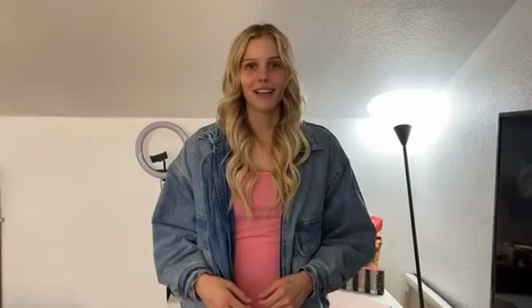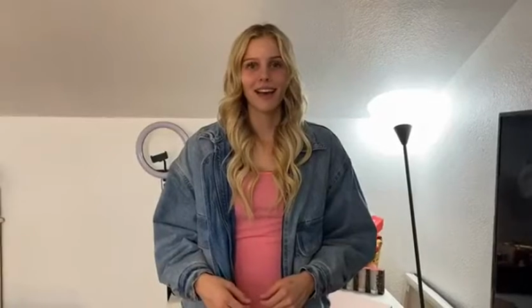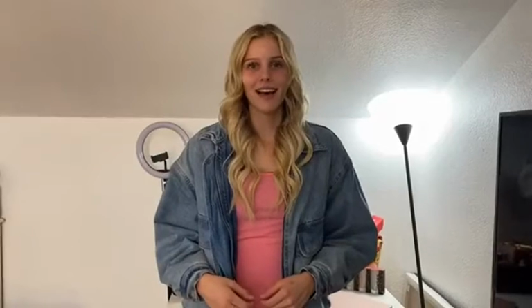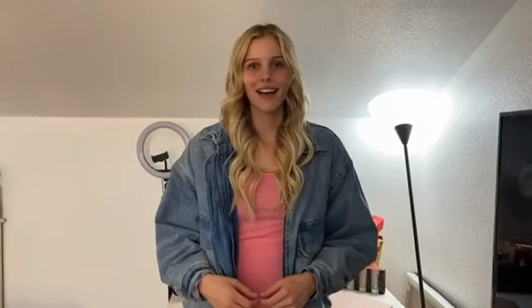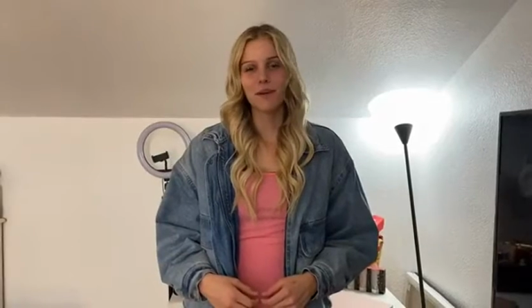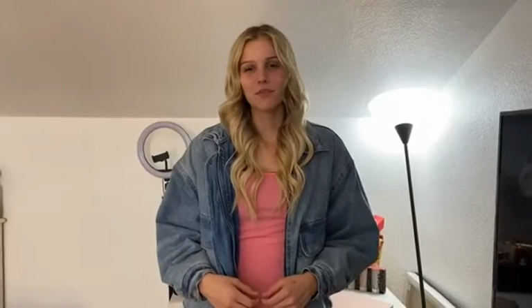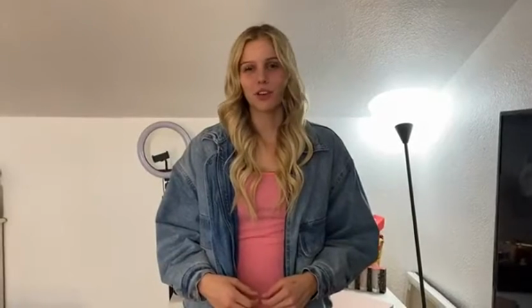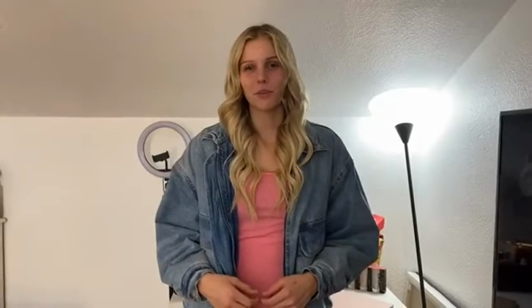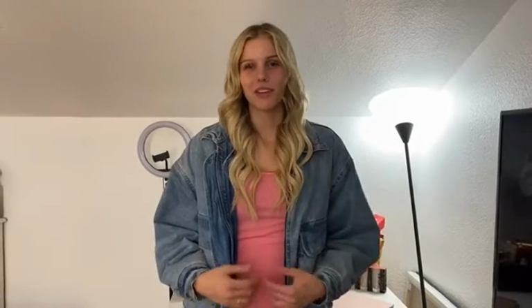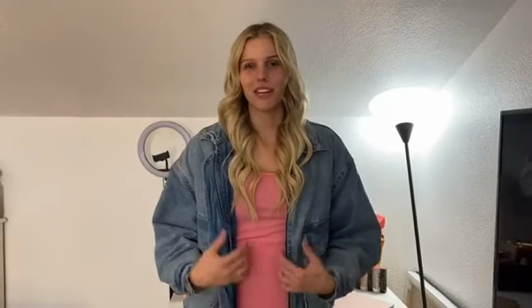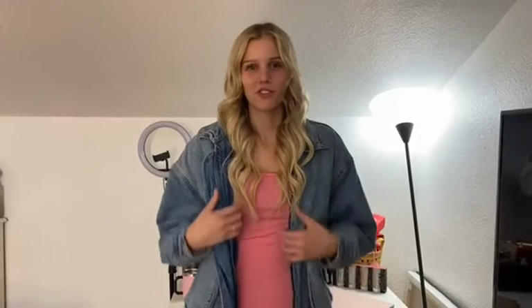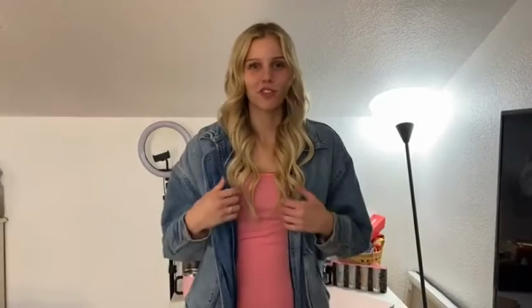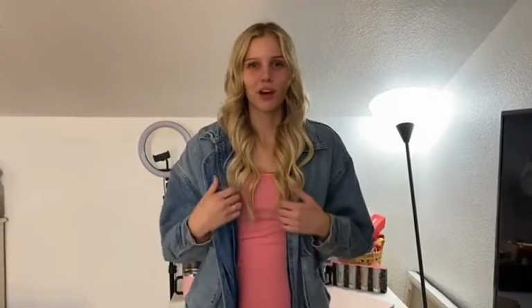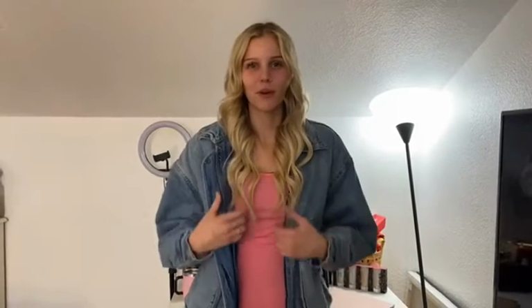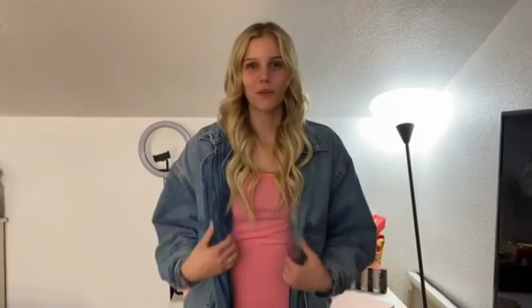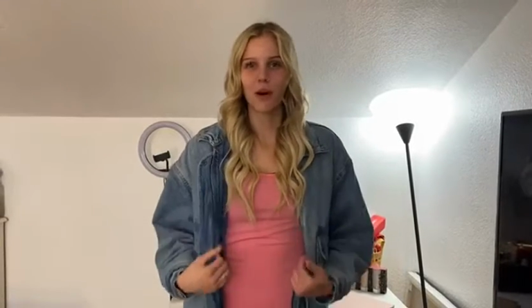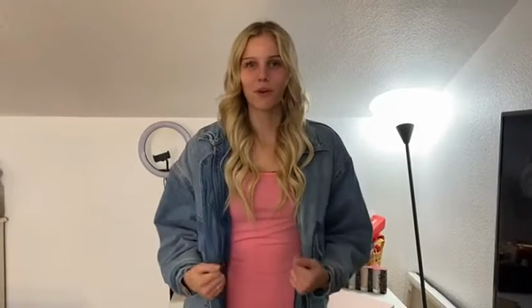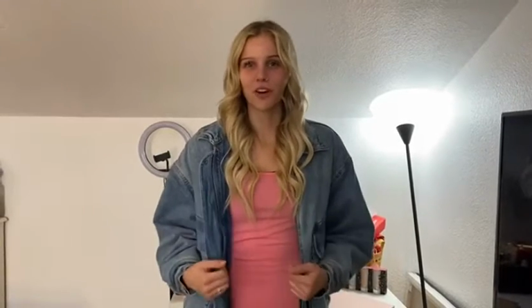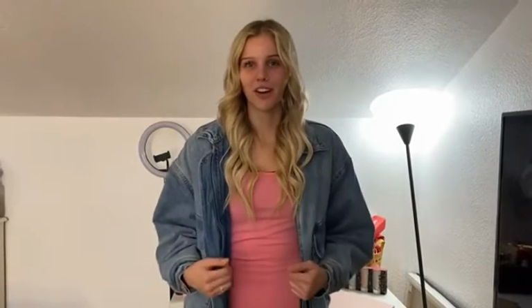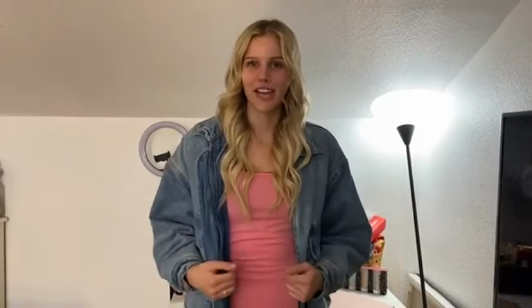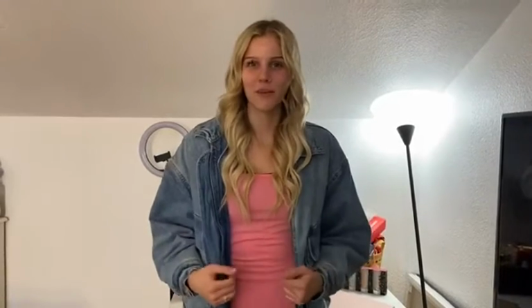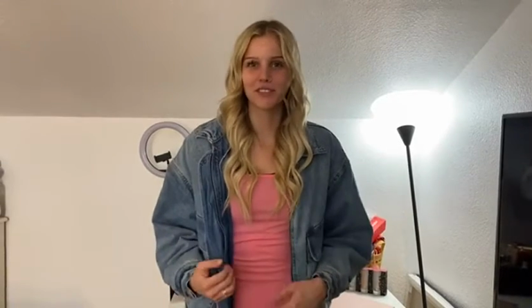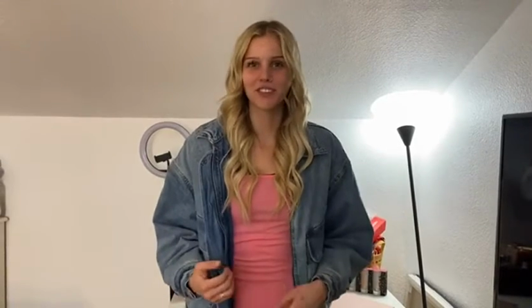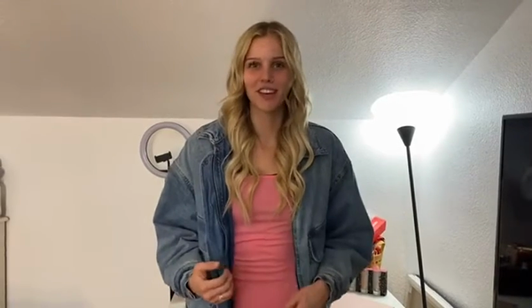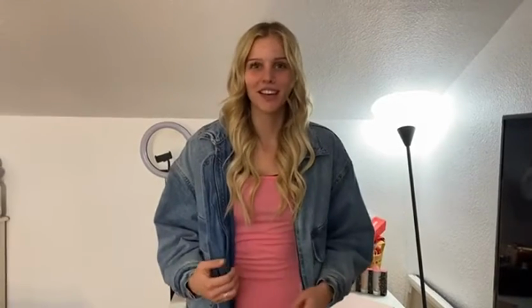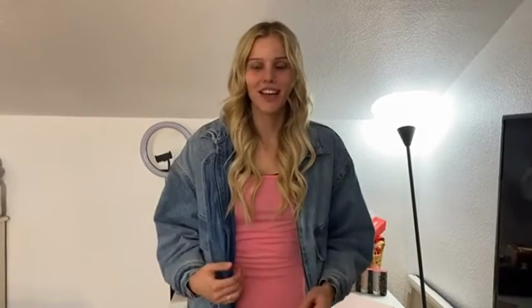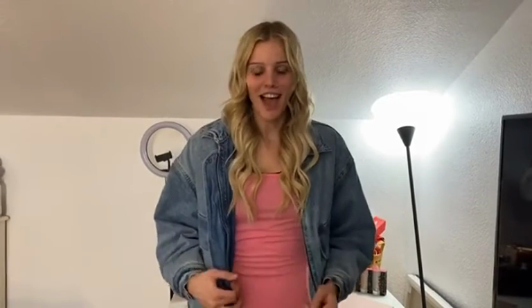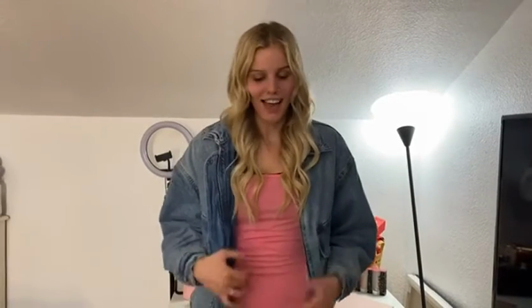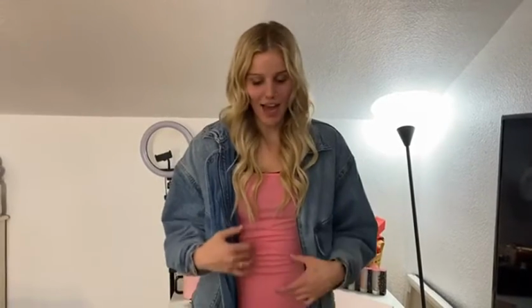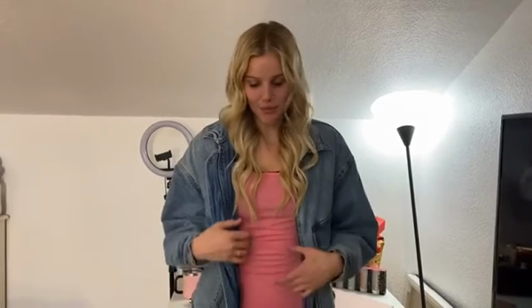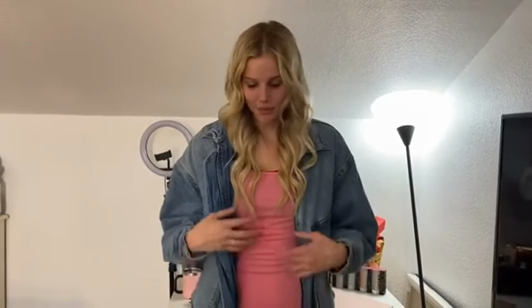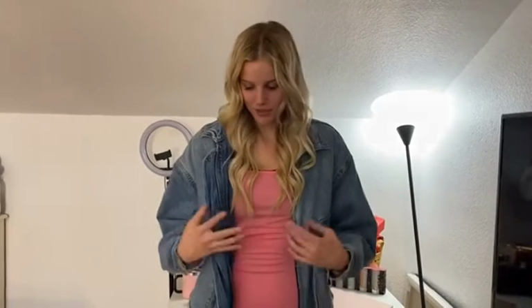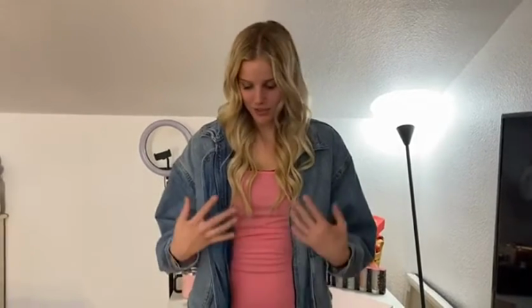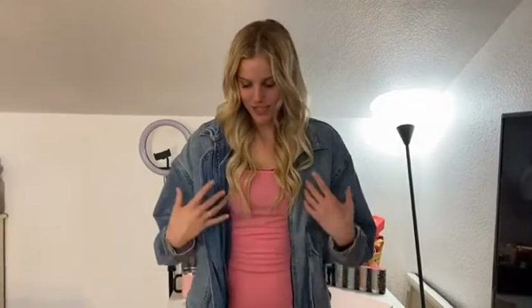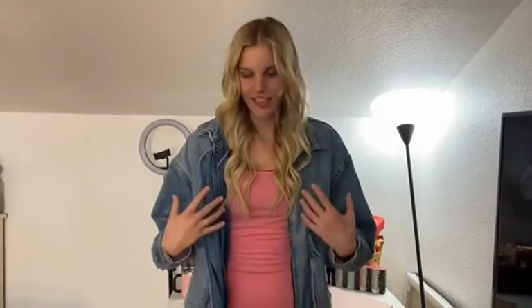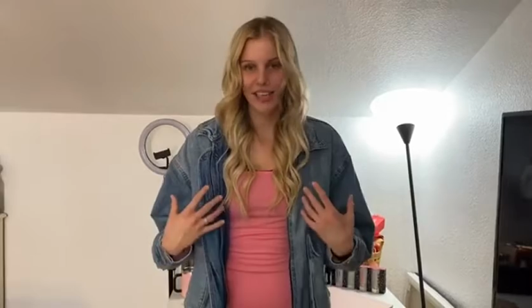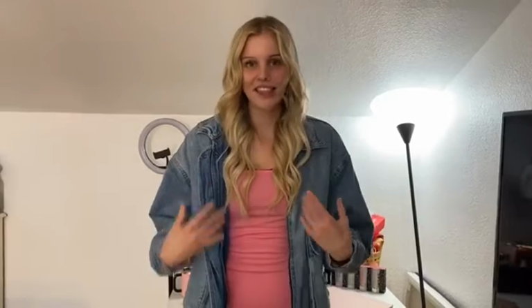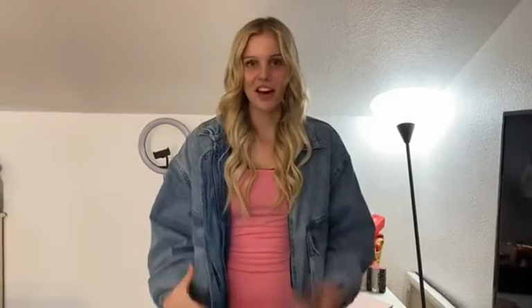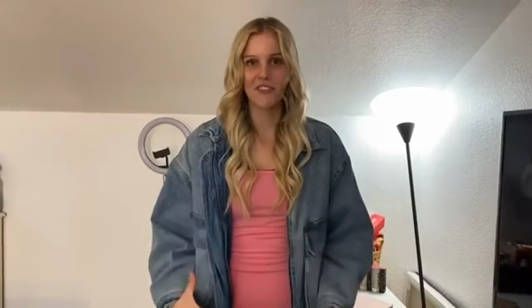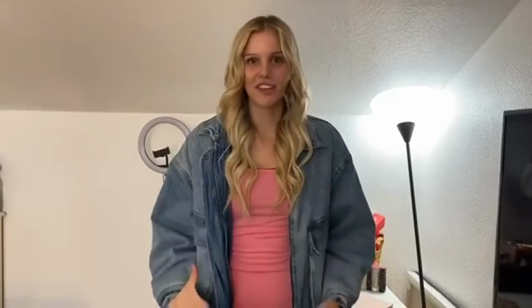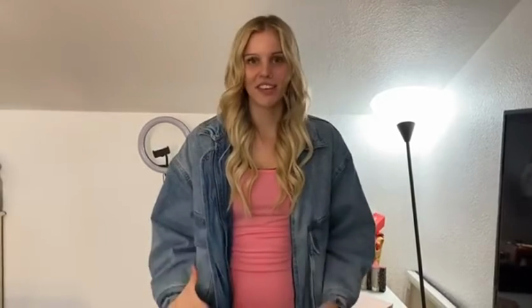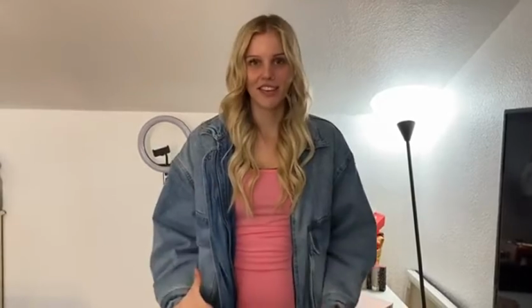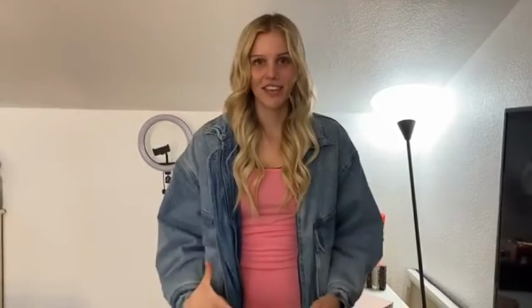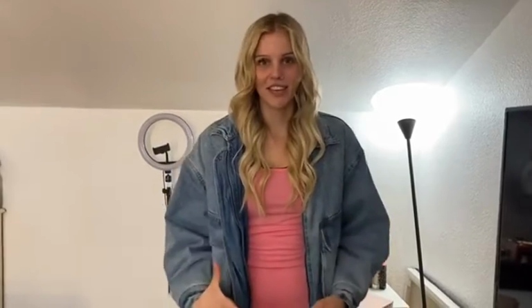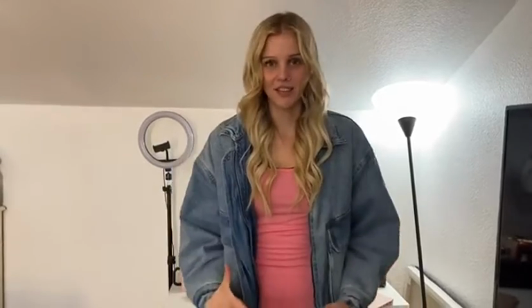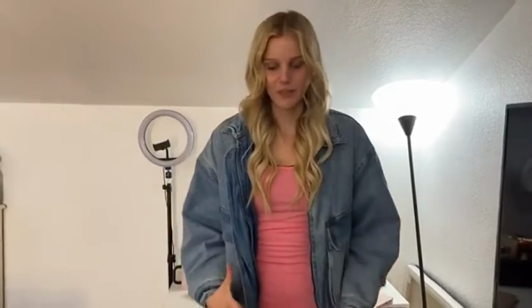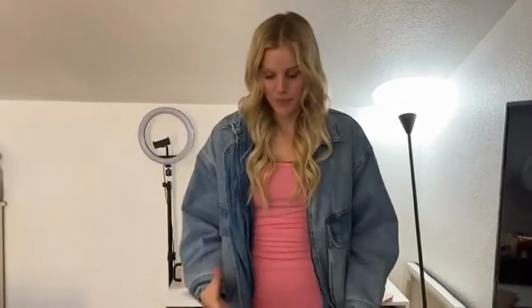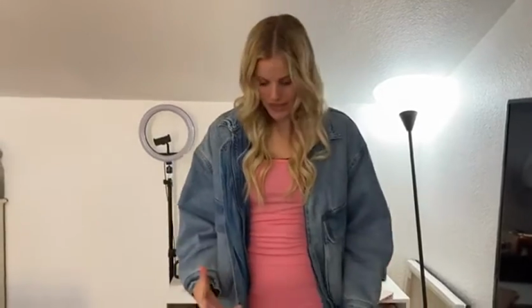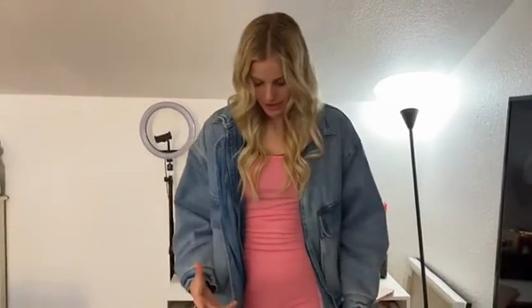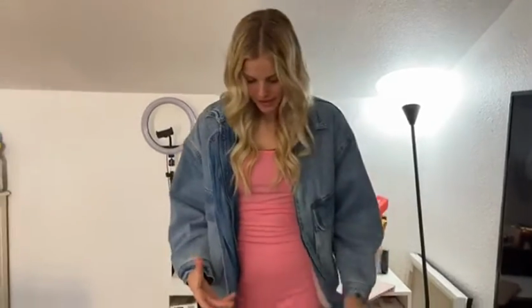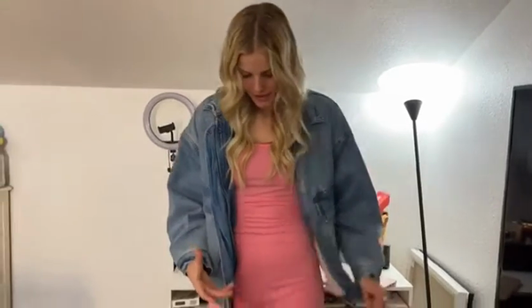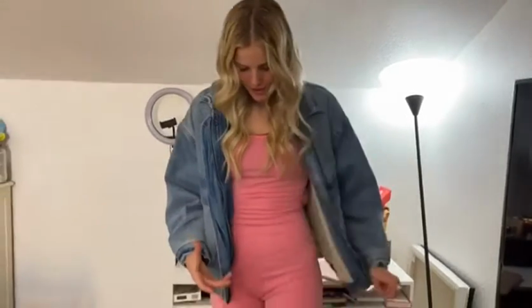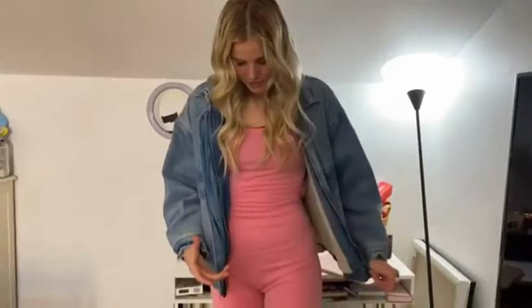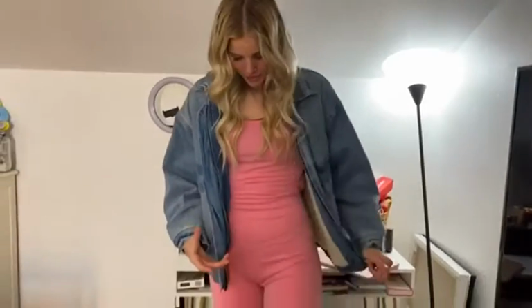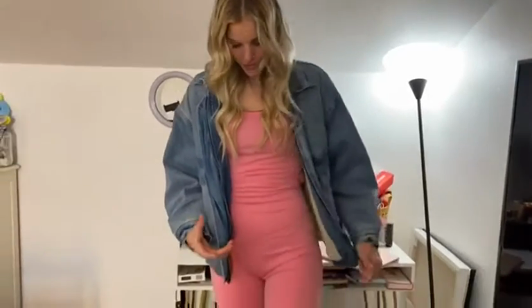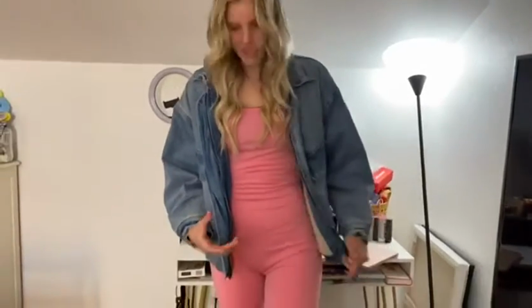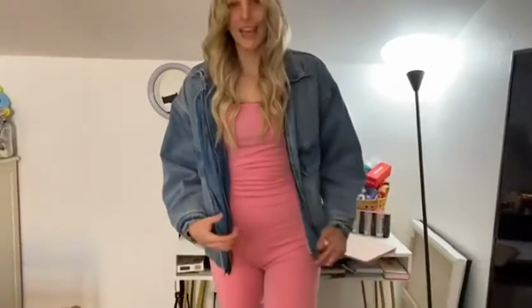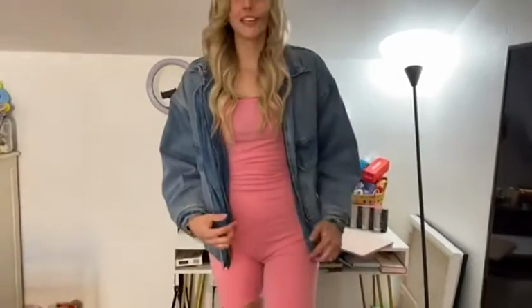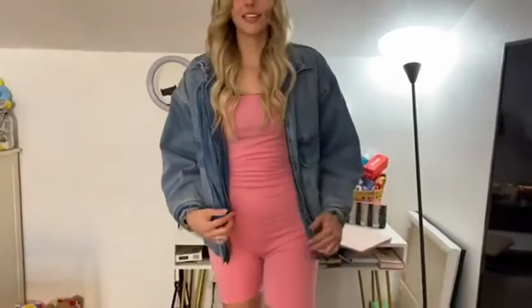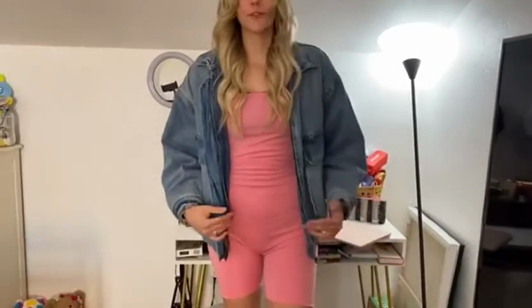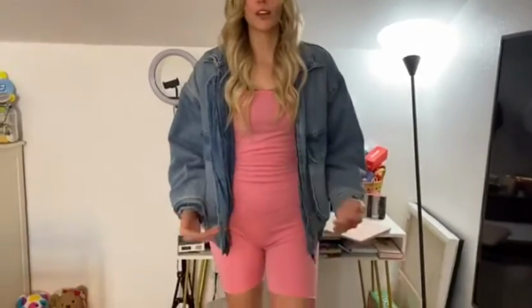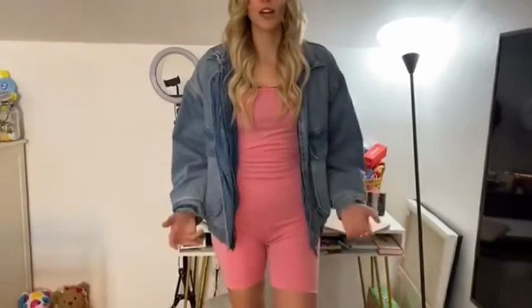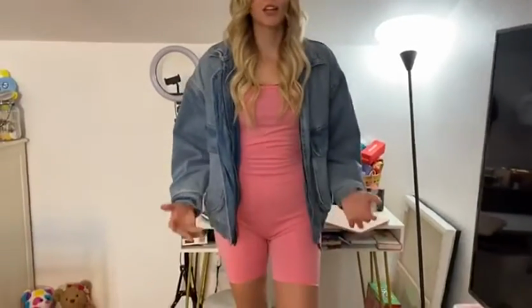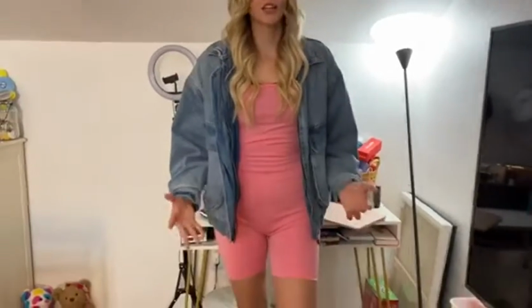Hi, I'm Shelby and I just got my romper on Amazon. I absolutely love it. It is pink, but you can get it in different colors.